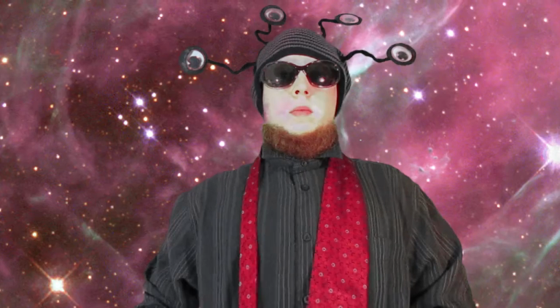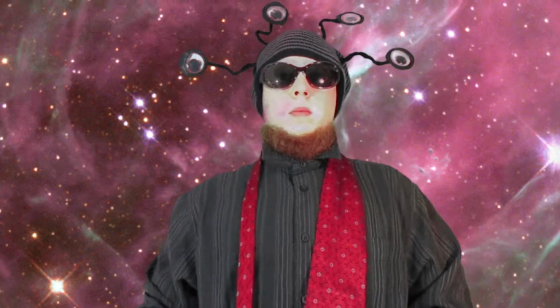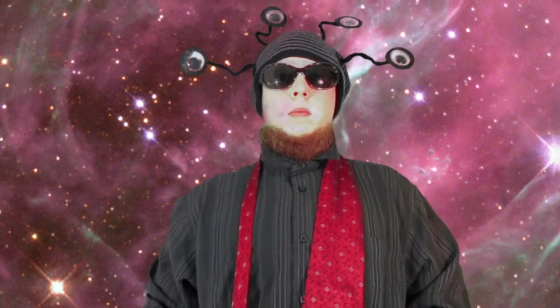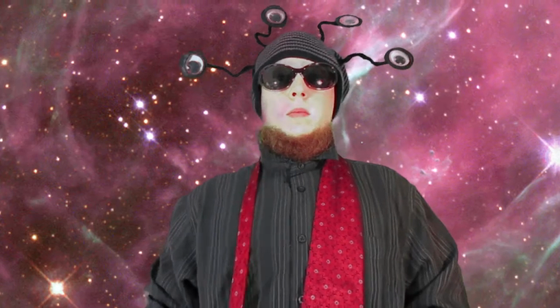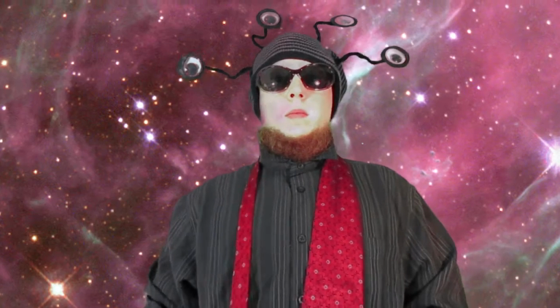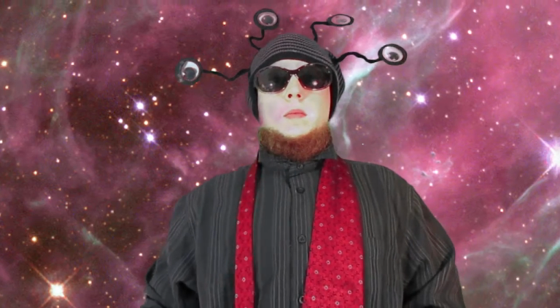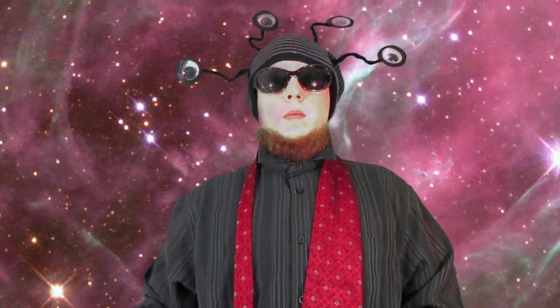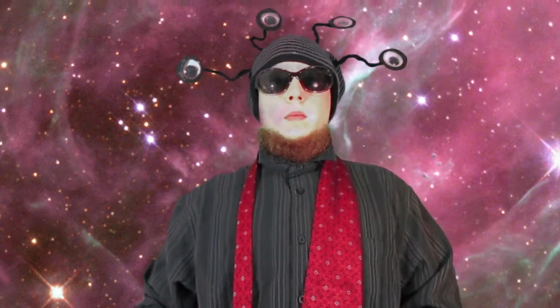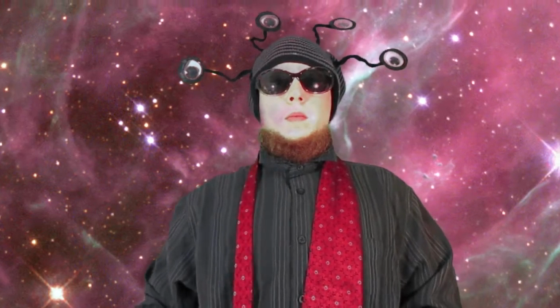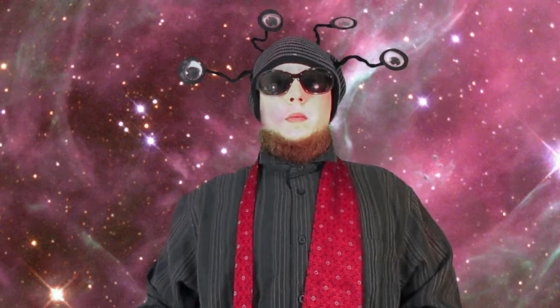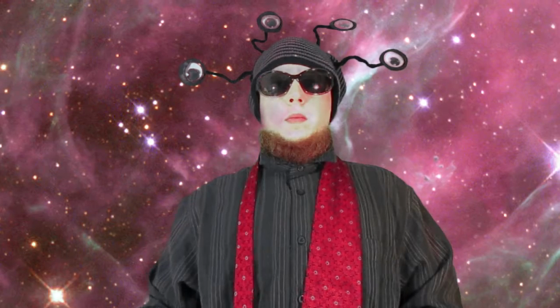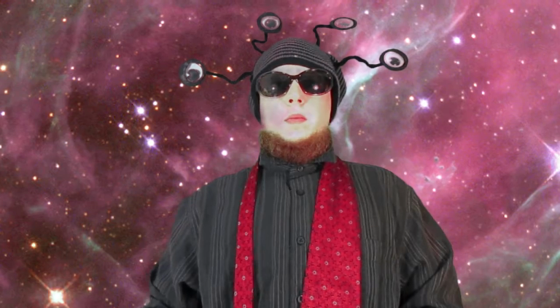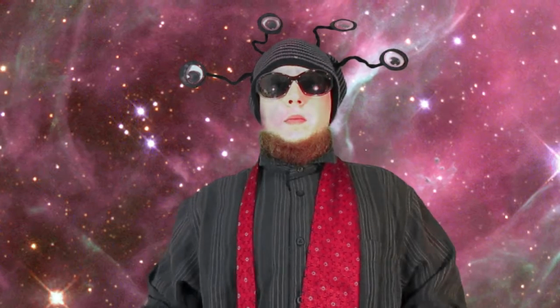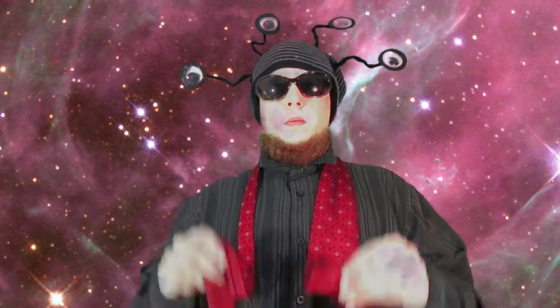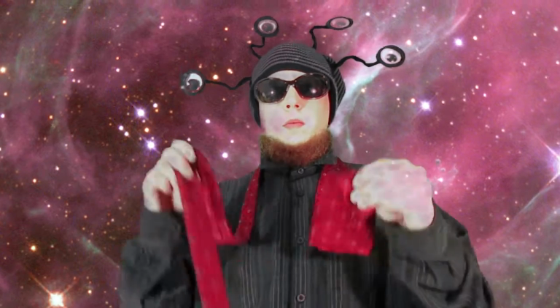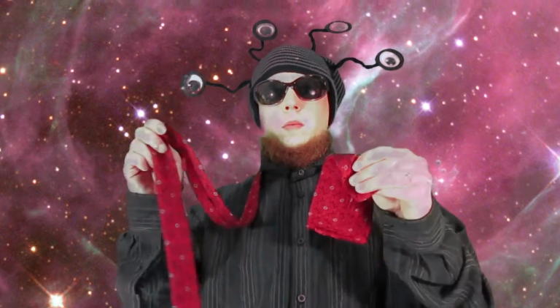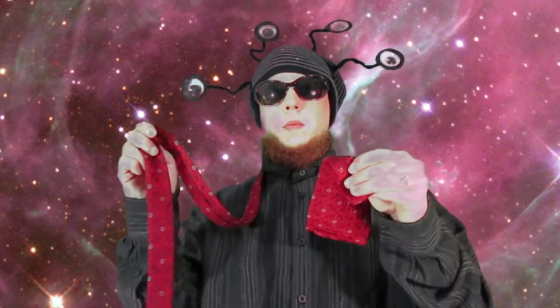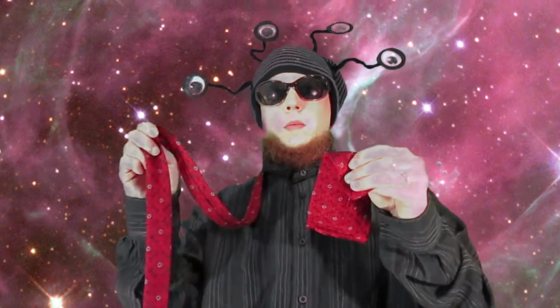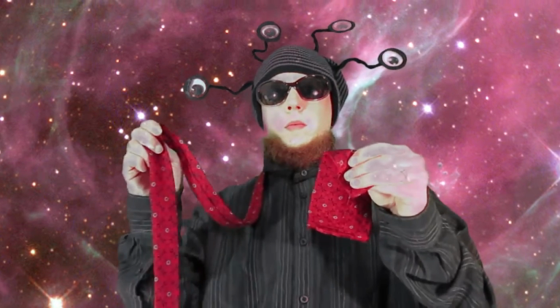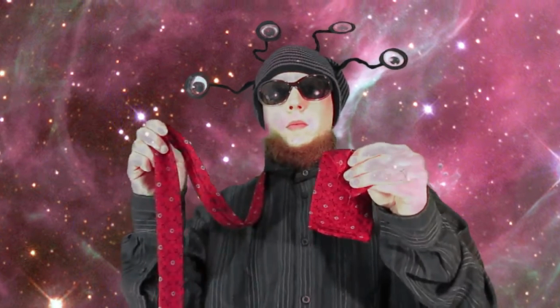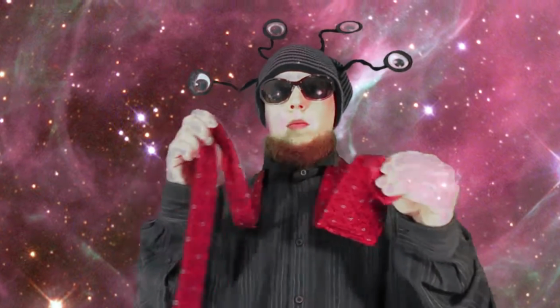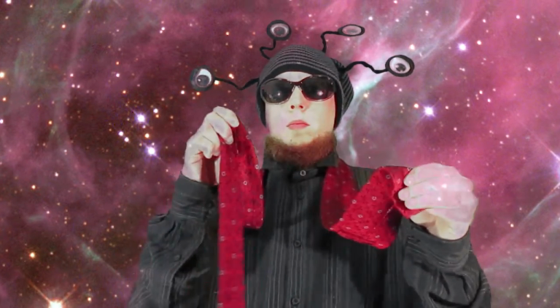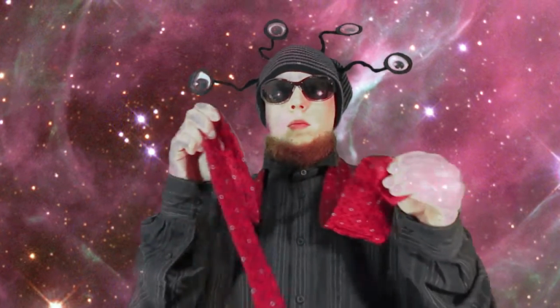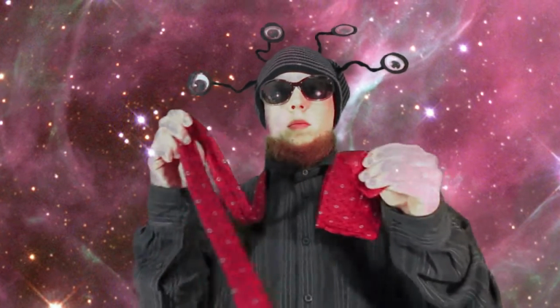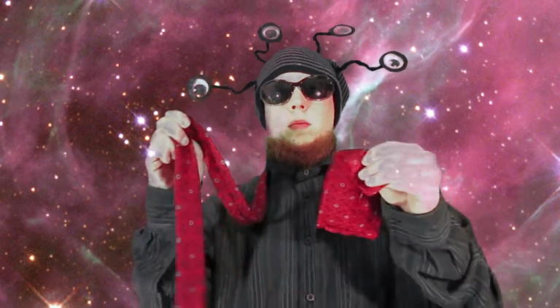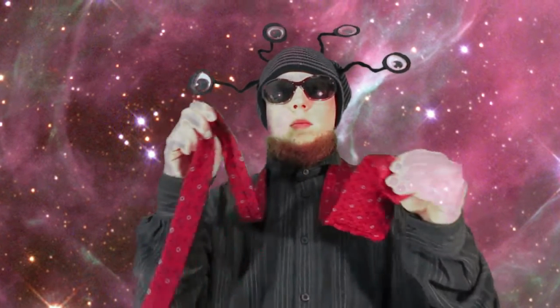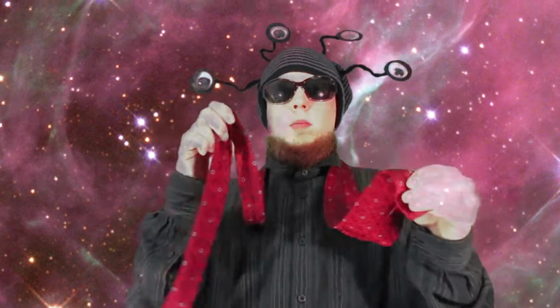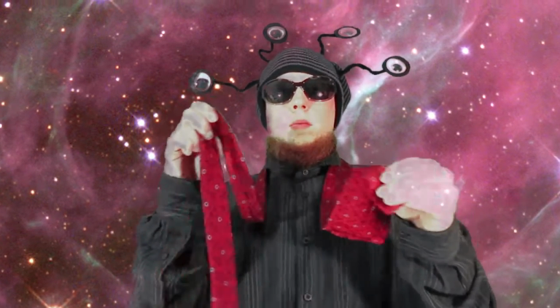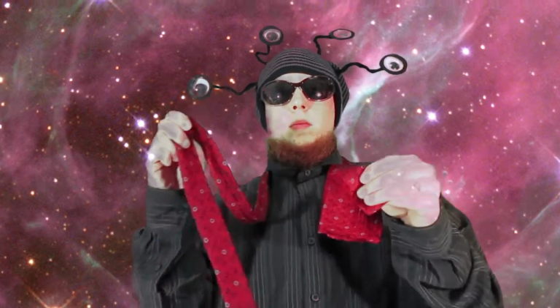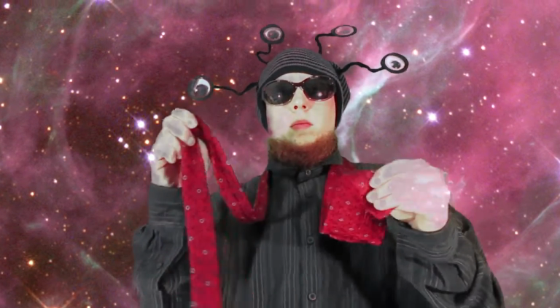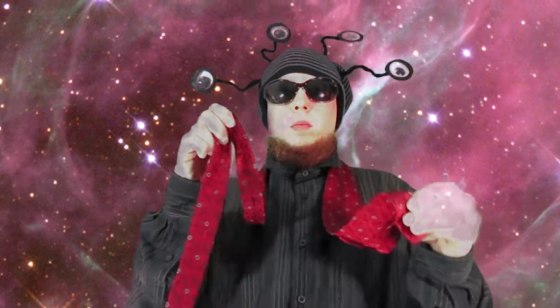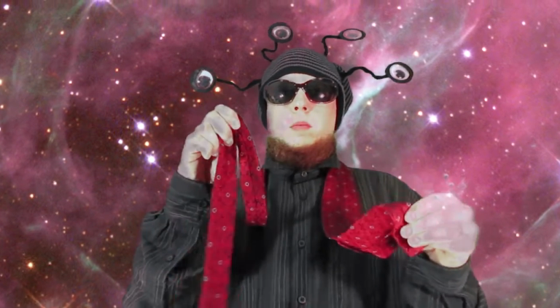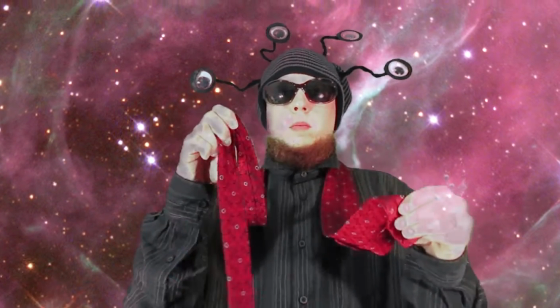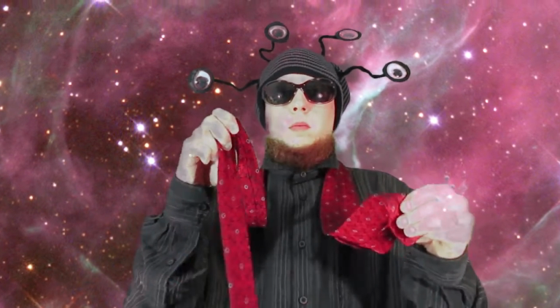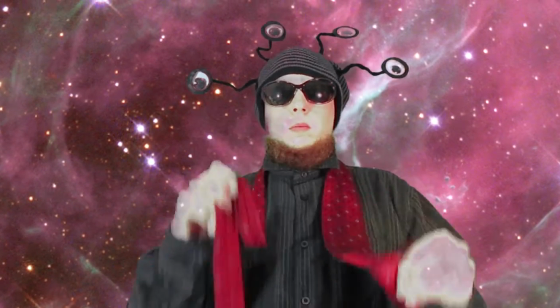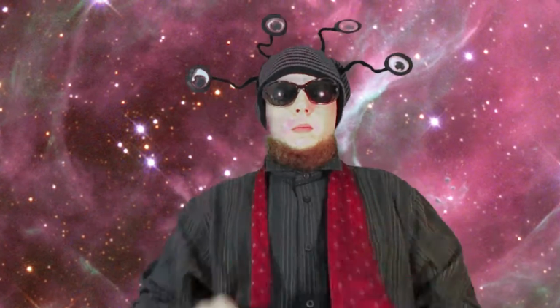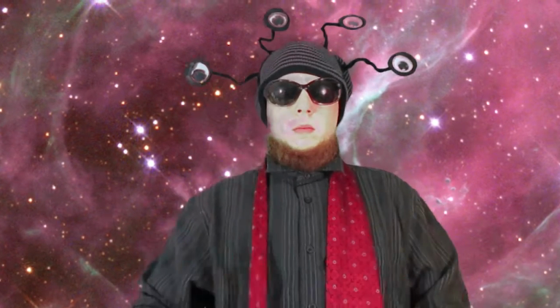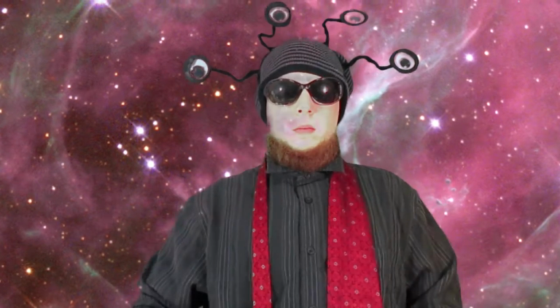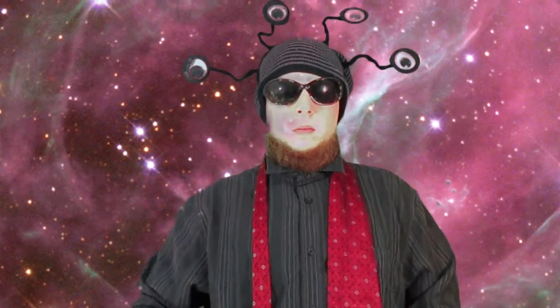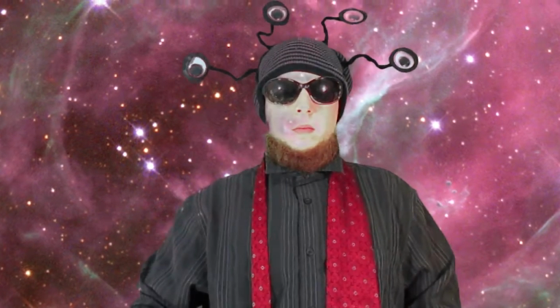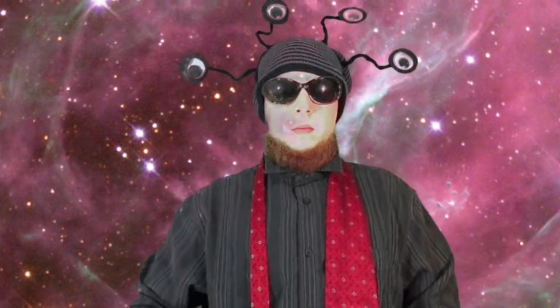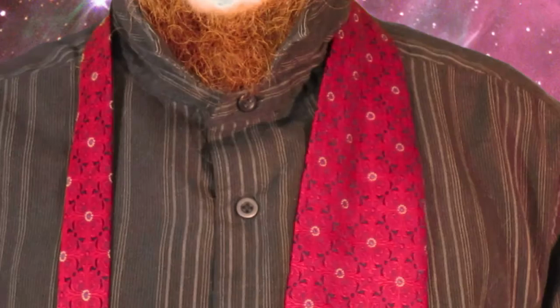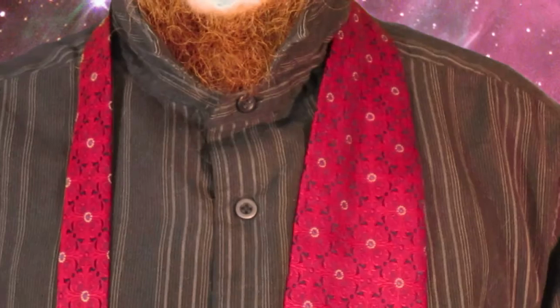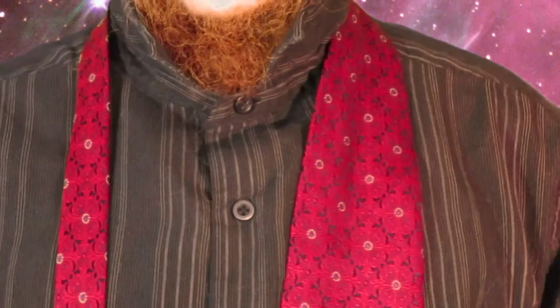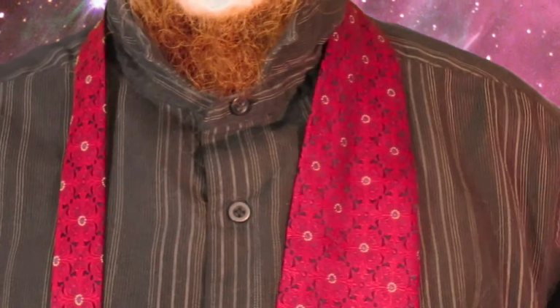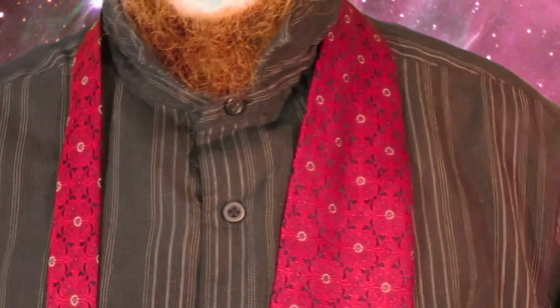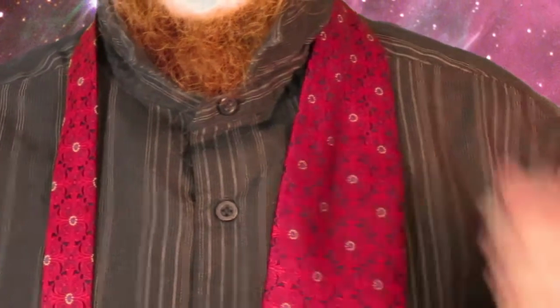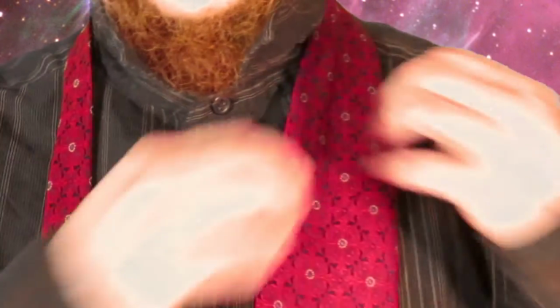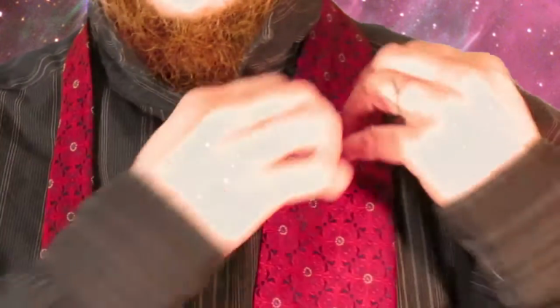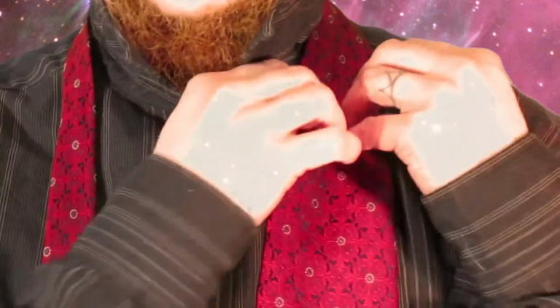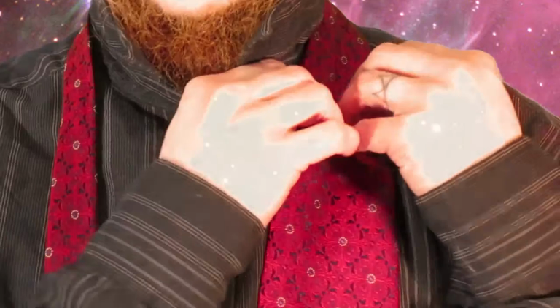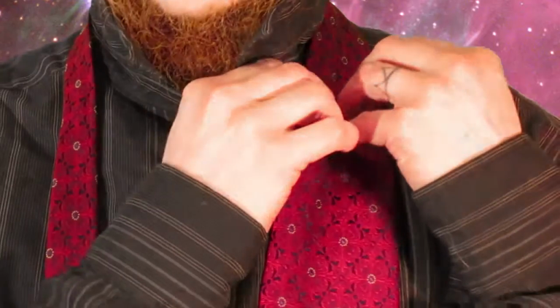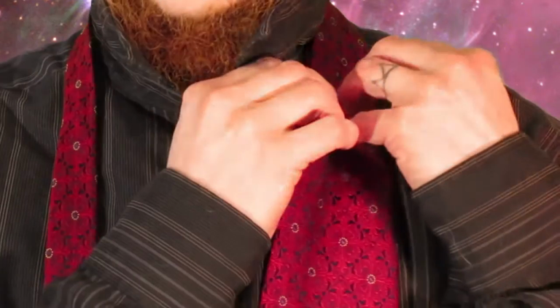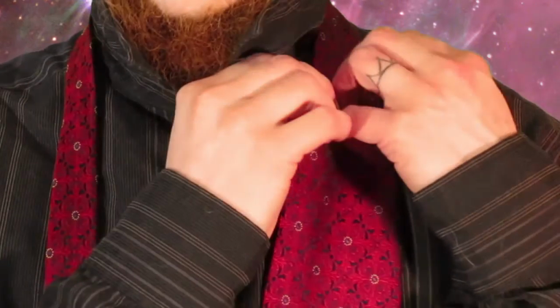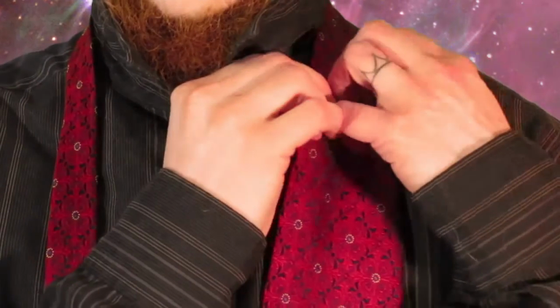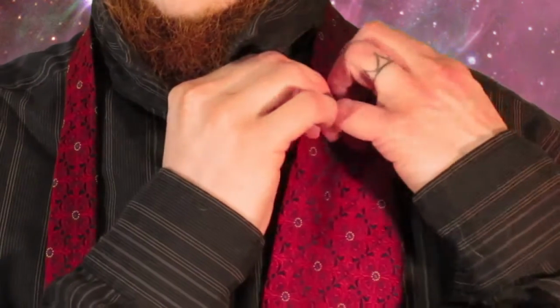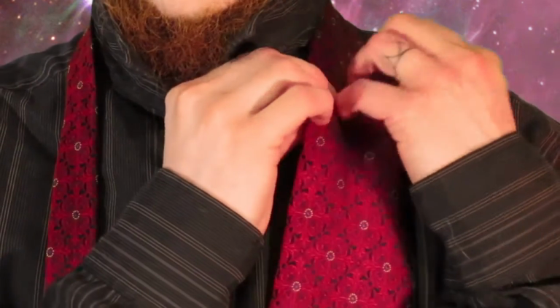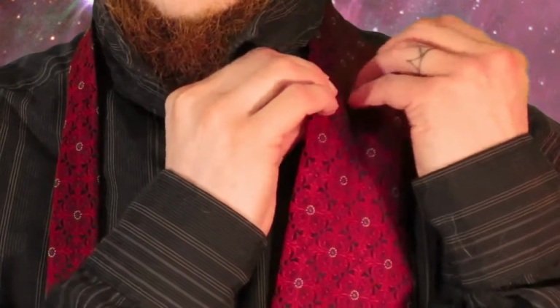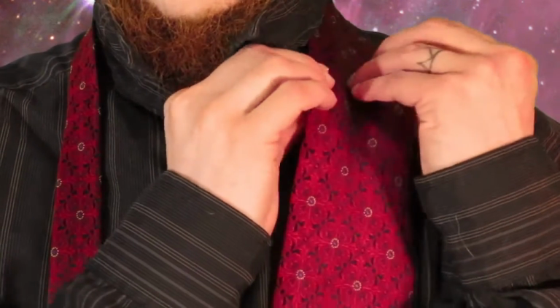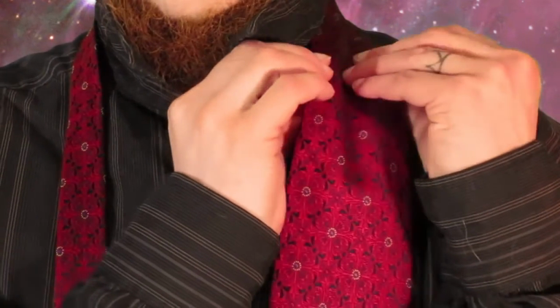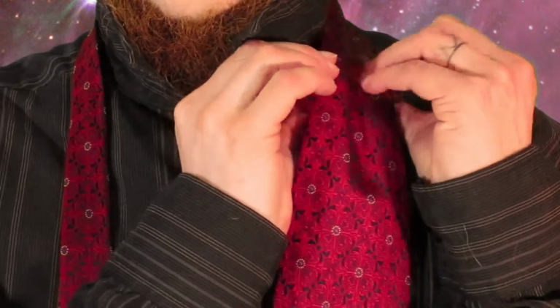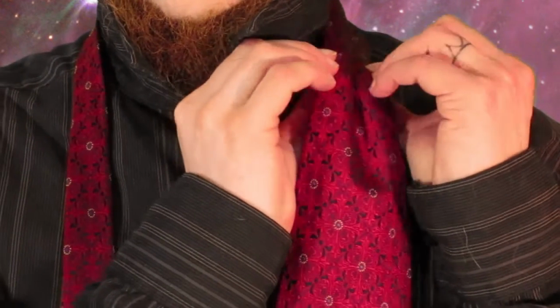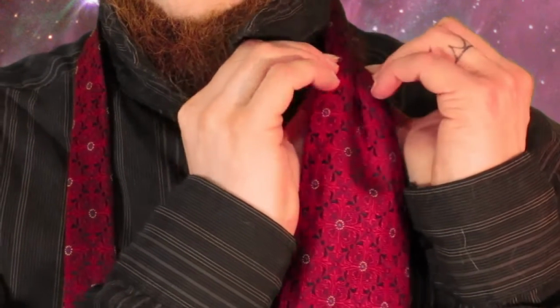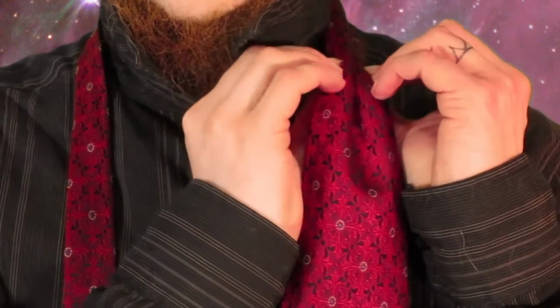Okay, let's get started. Place the tie around your neck with the wide end to your right side. Place the end where you want it to rest when you're done.